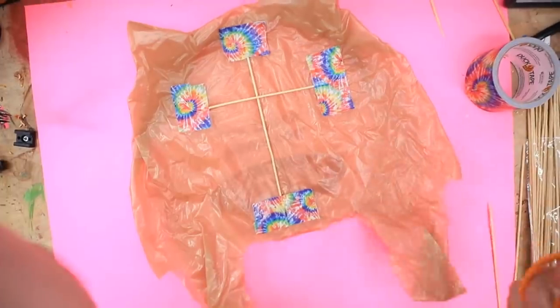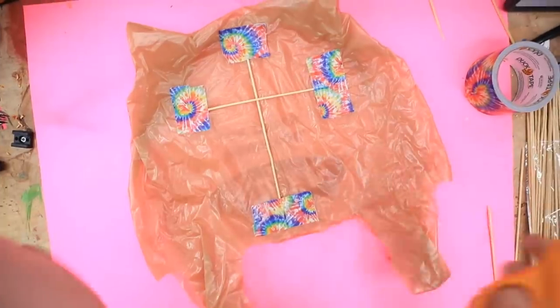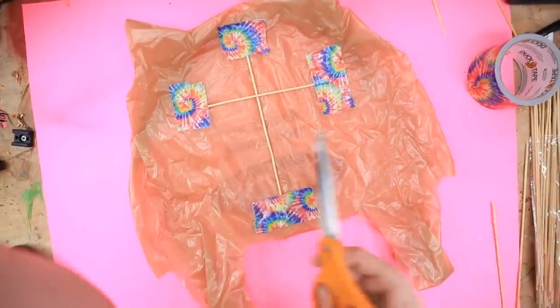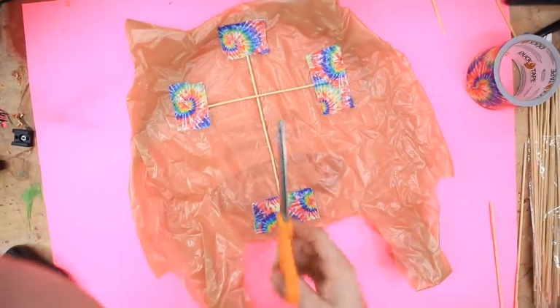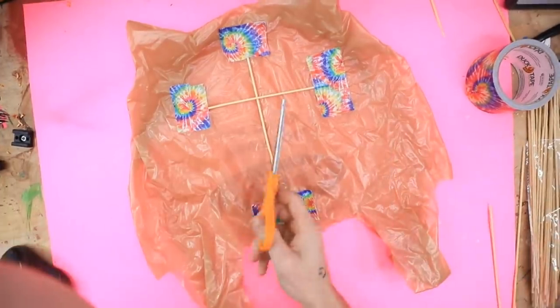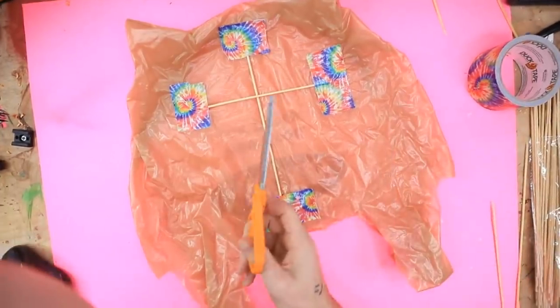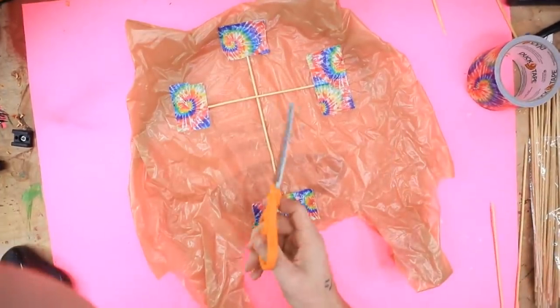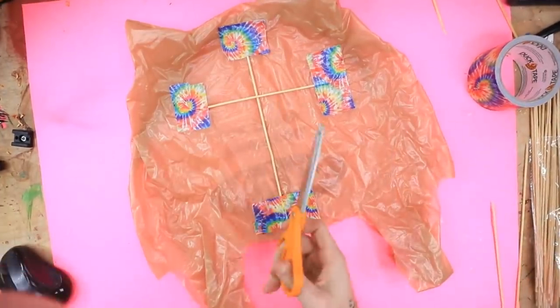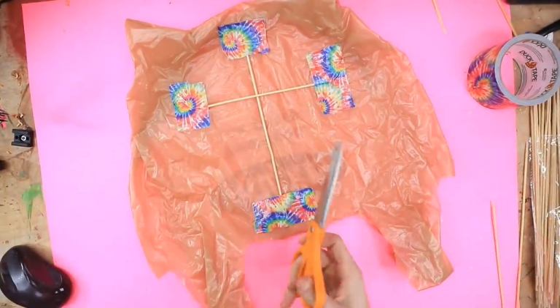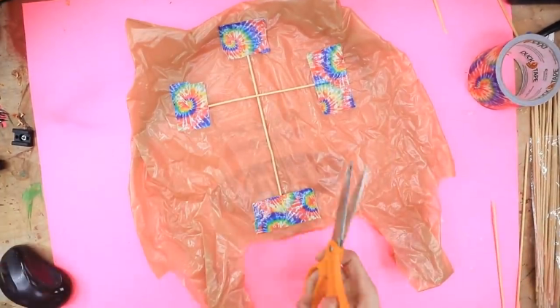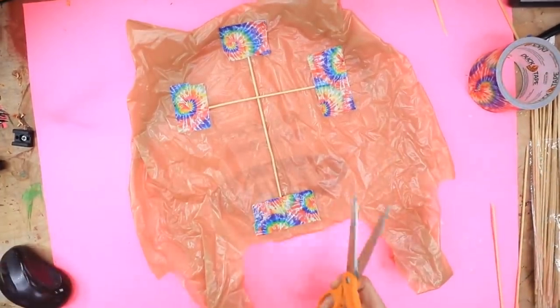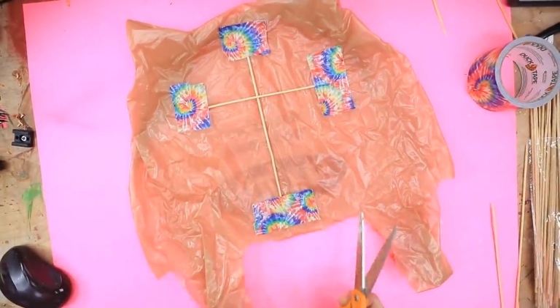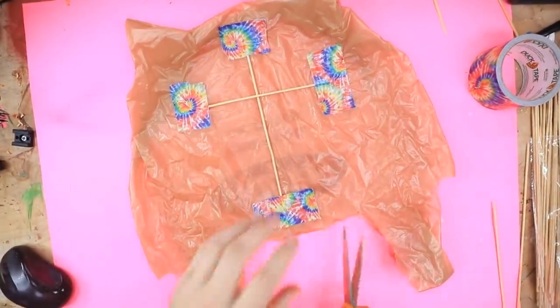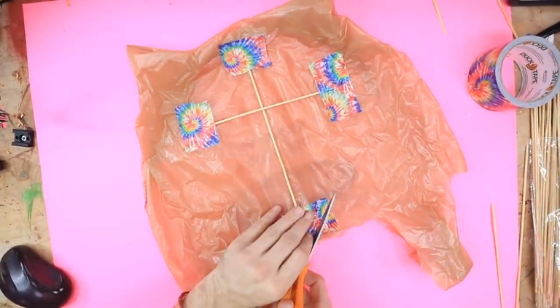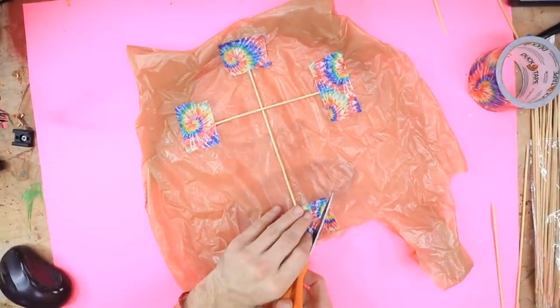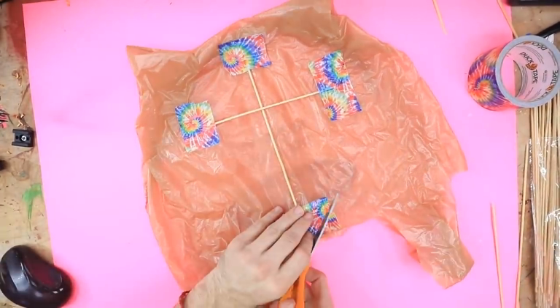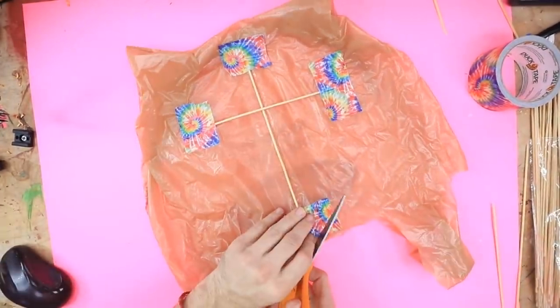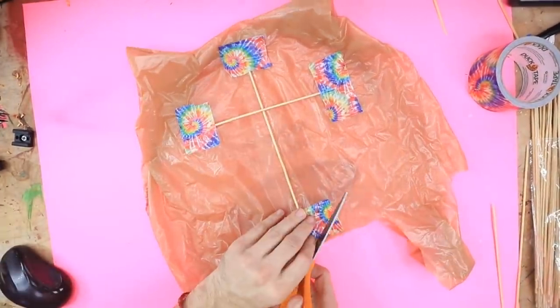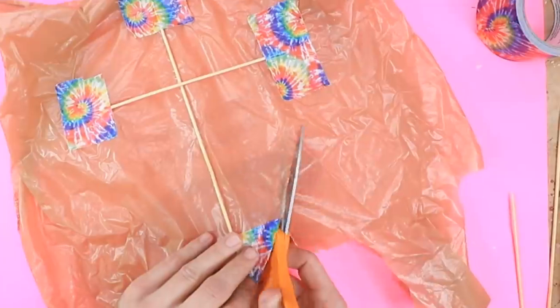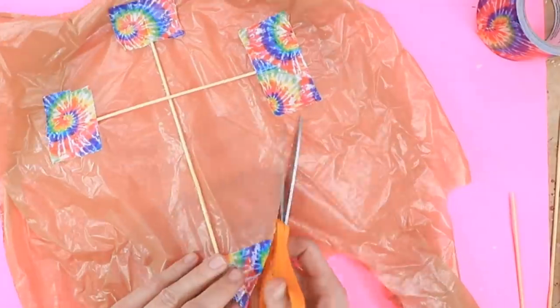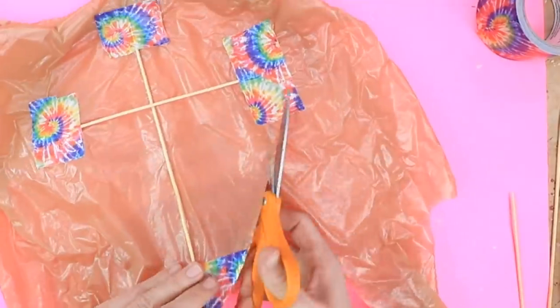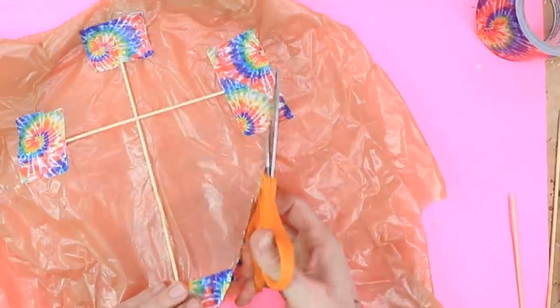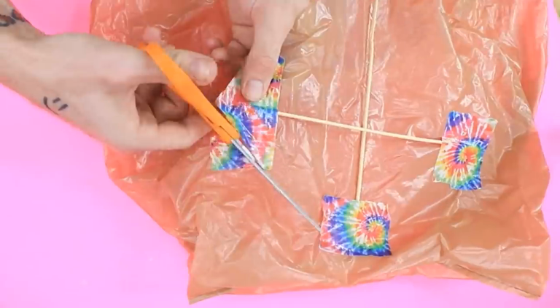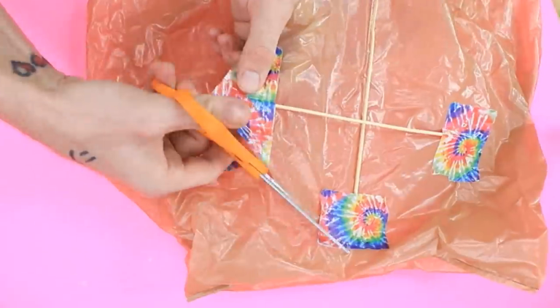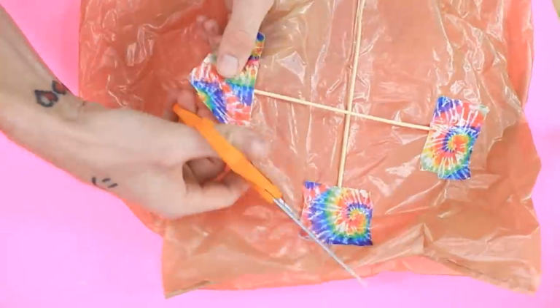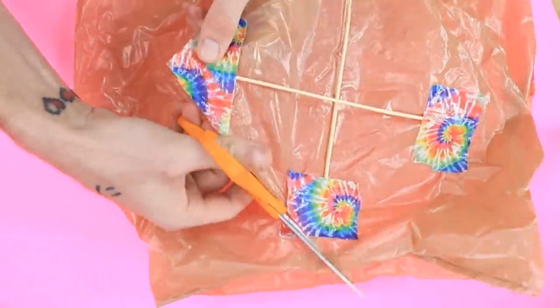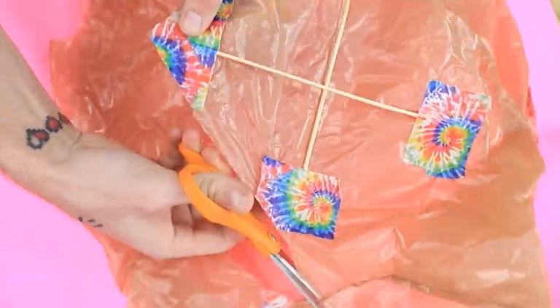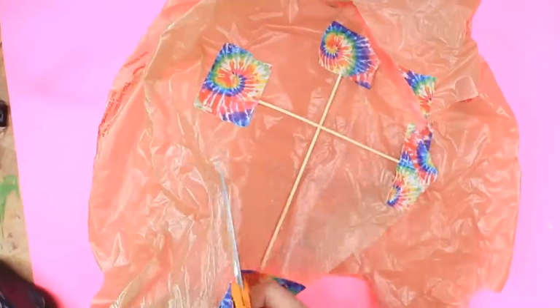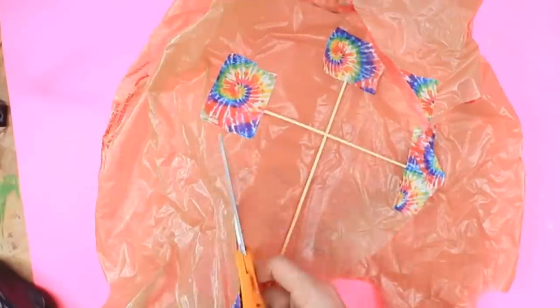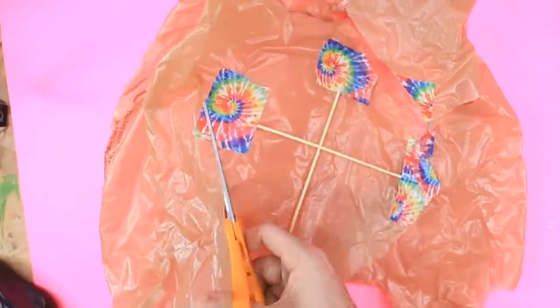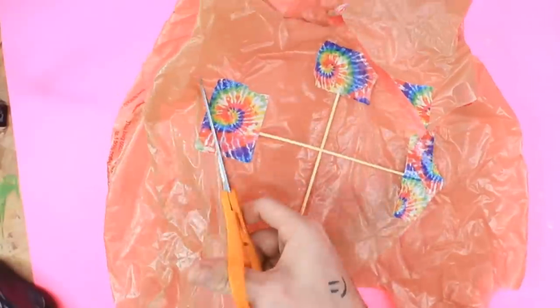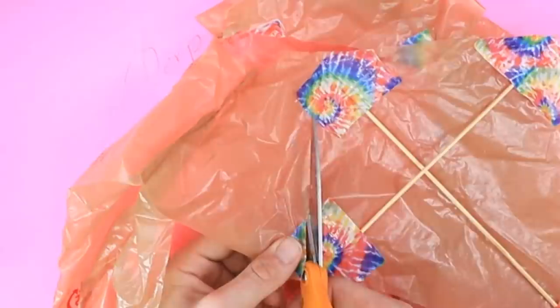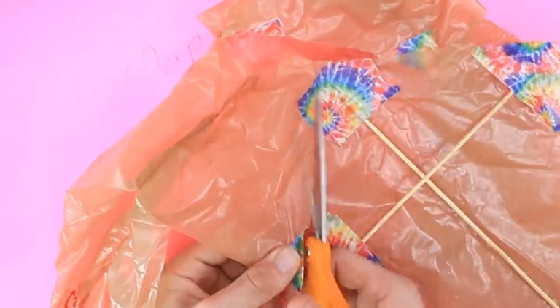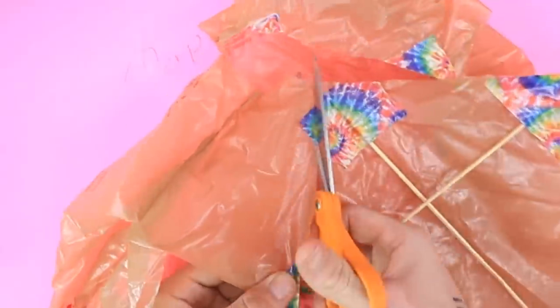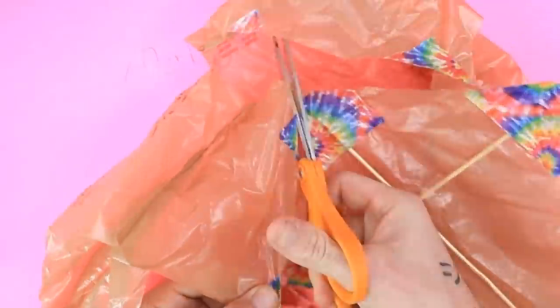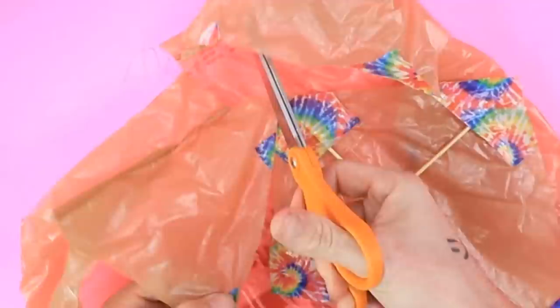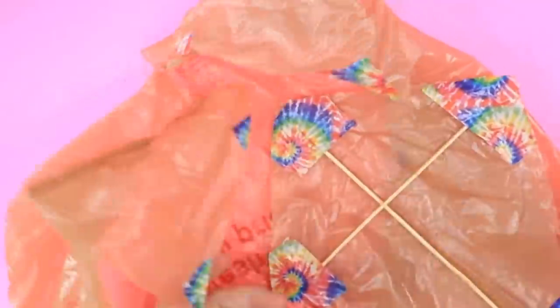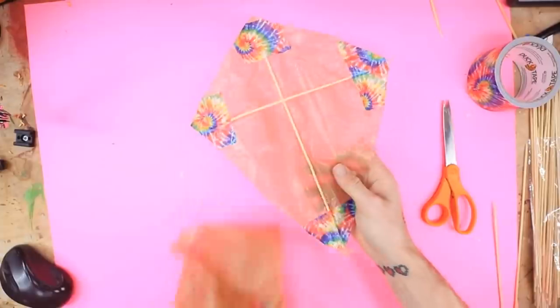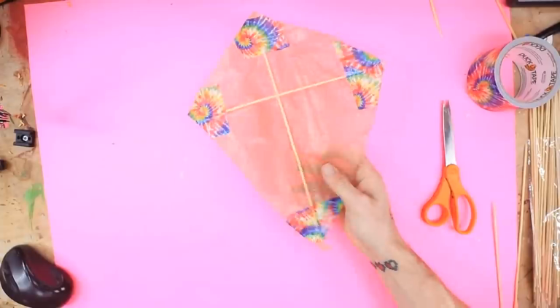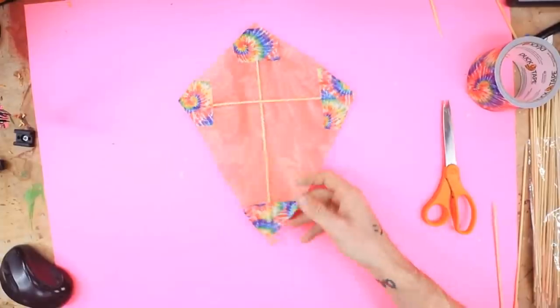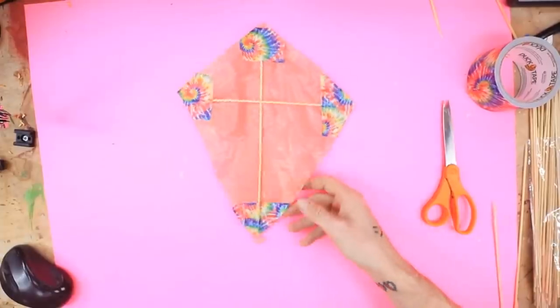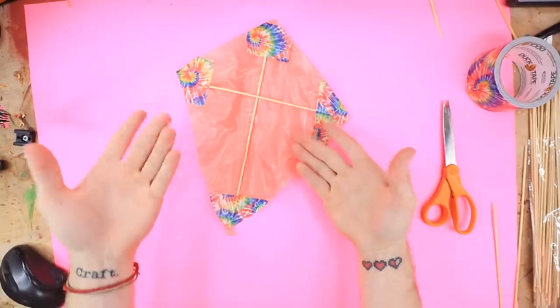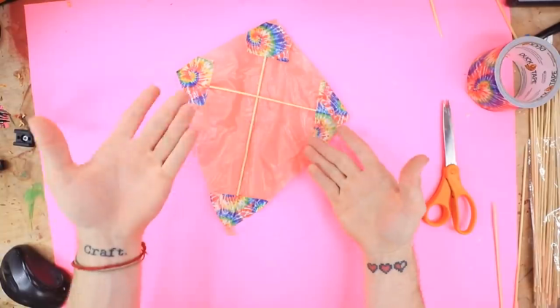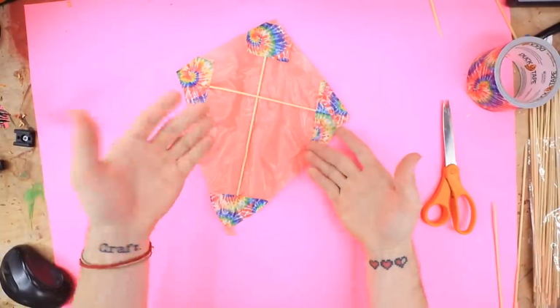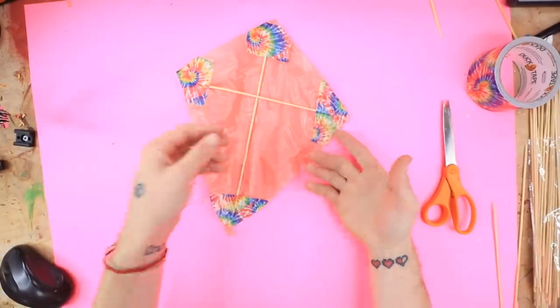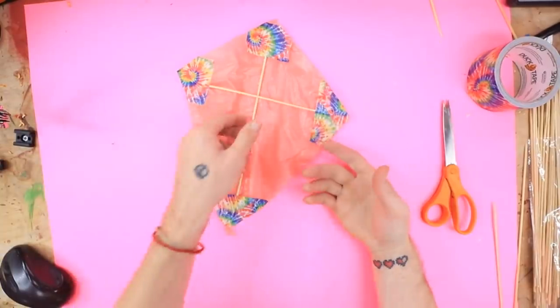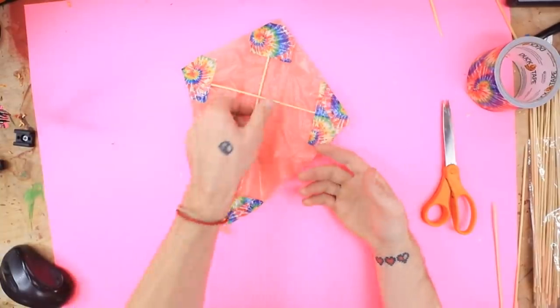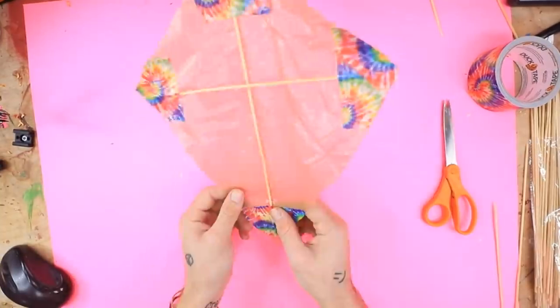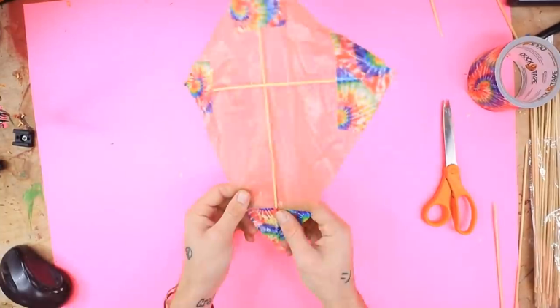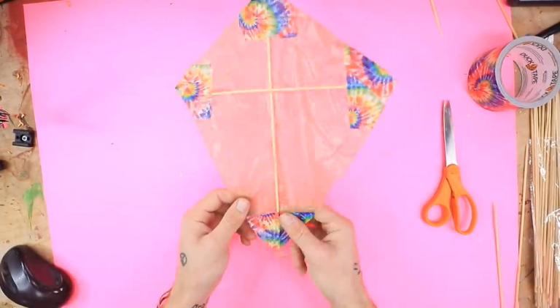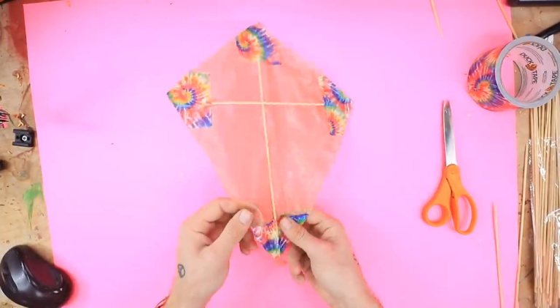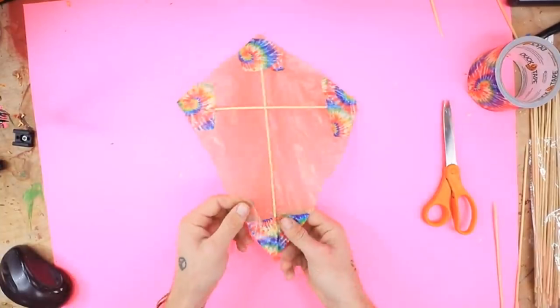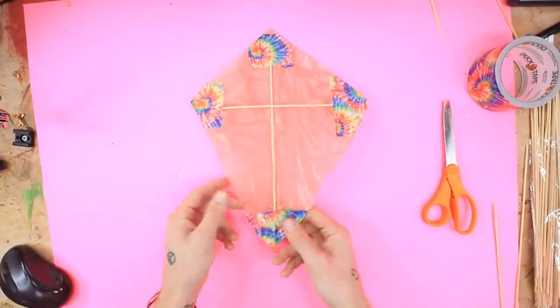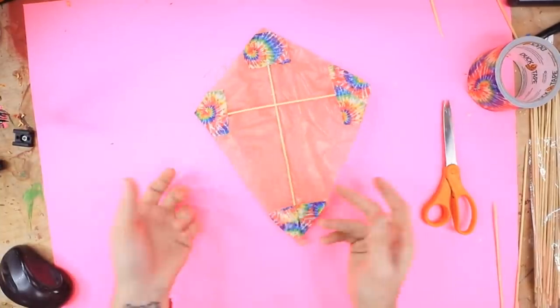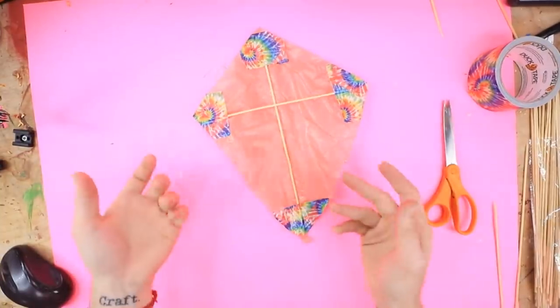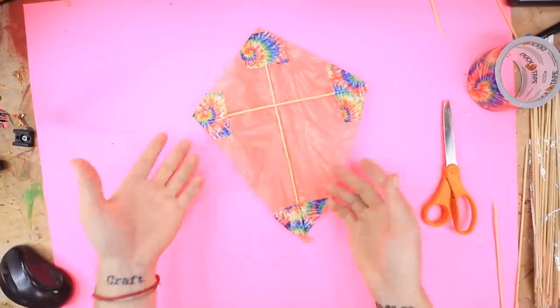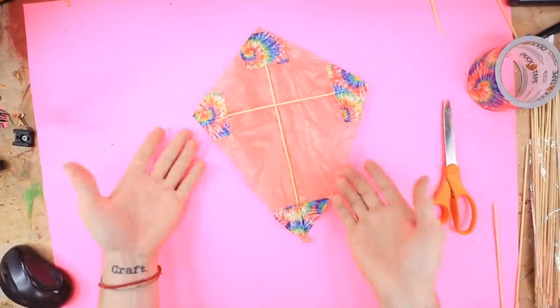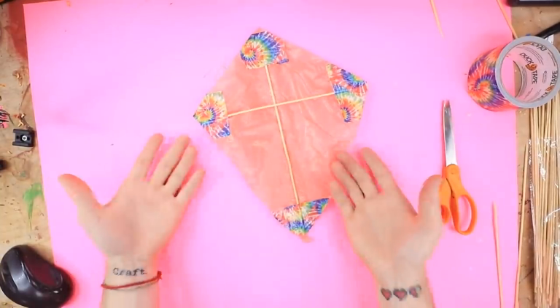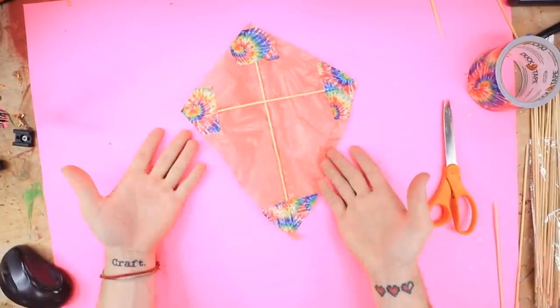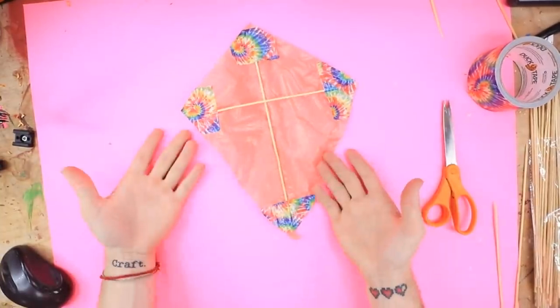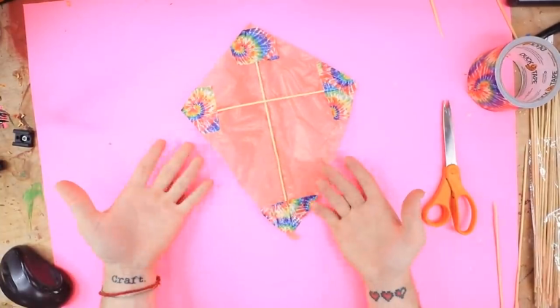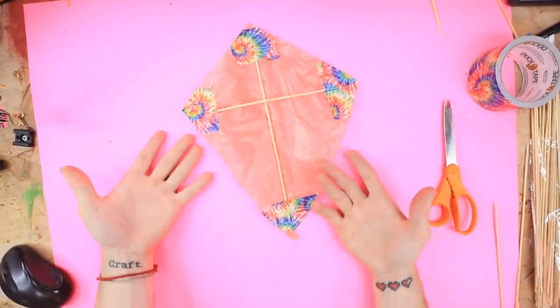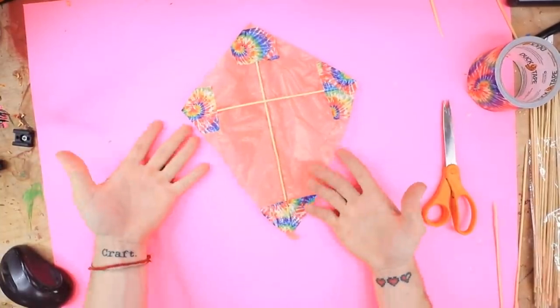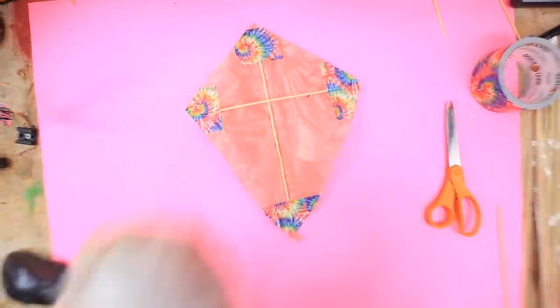Now we just have to cut it into shape. I hope I do this right. Yeah, looks good. I mean, it's a little ugly, but it is what it is.